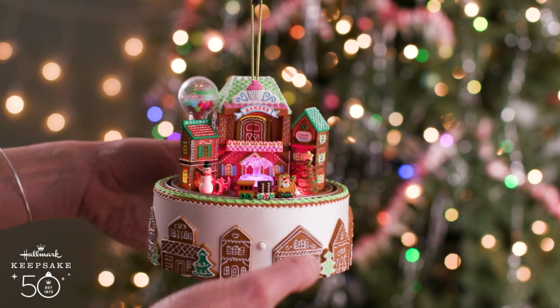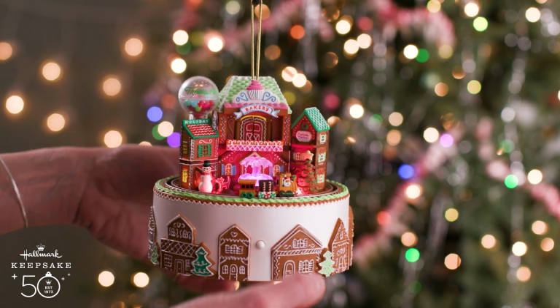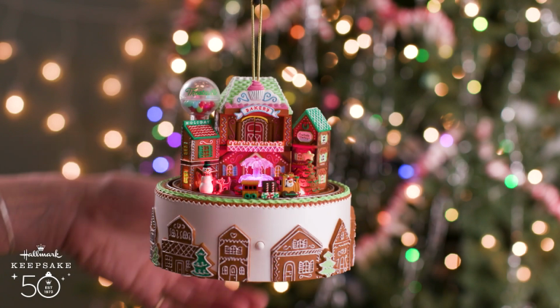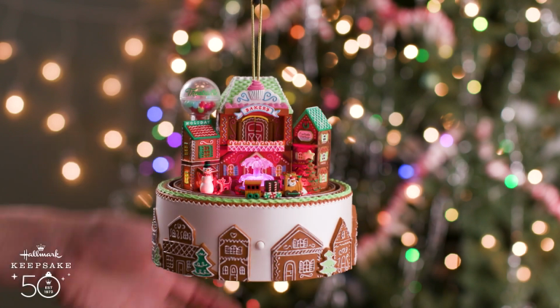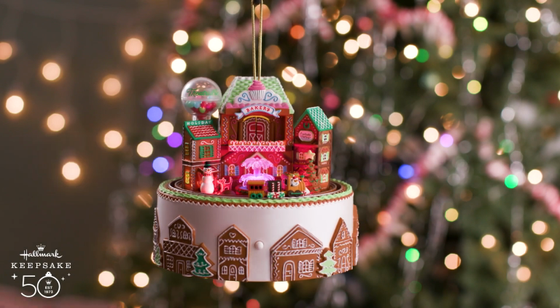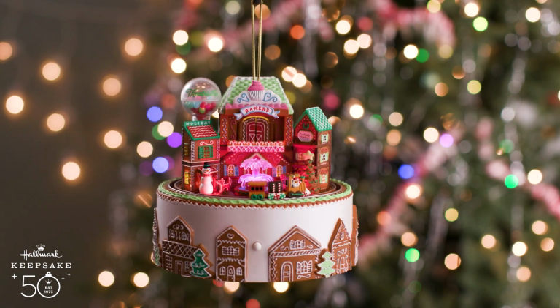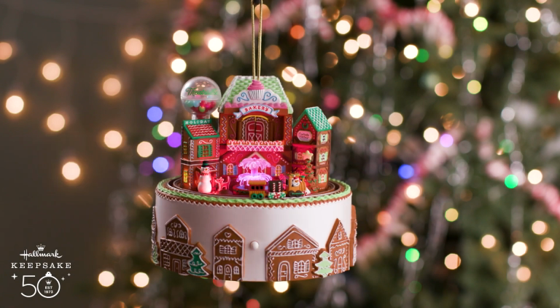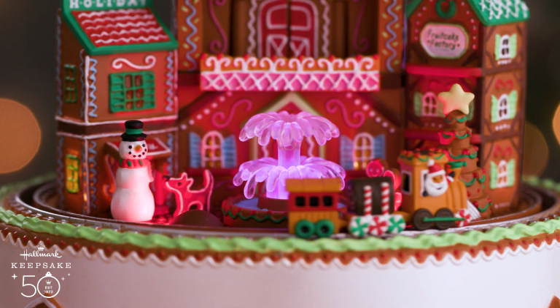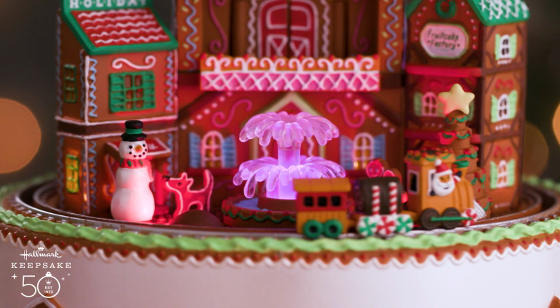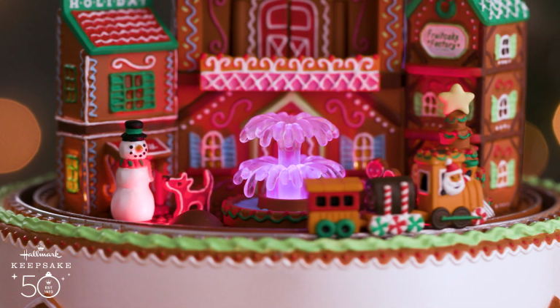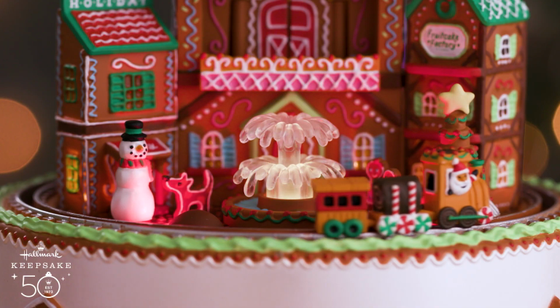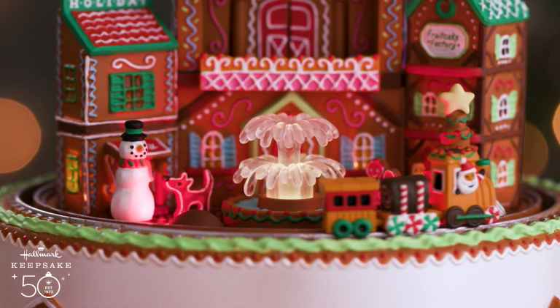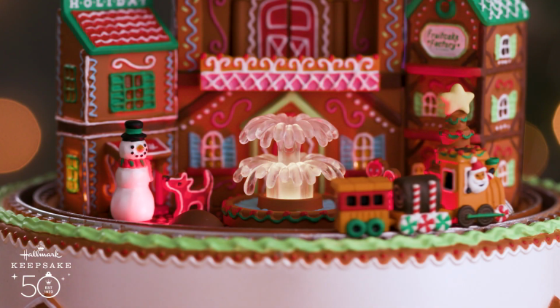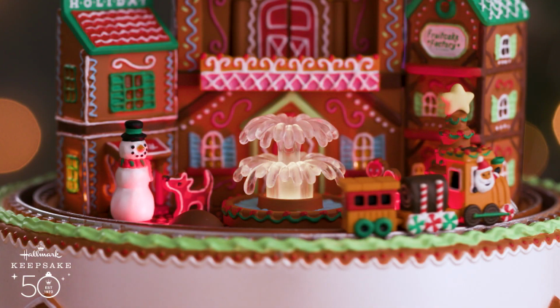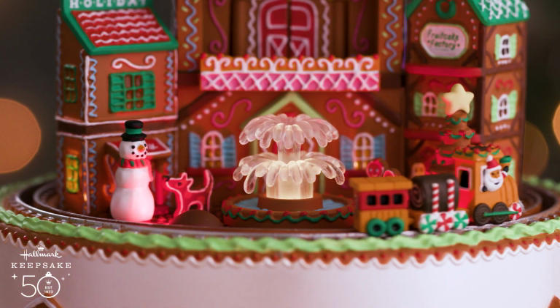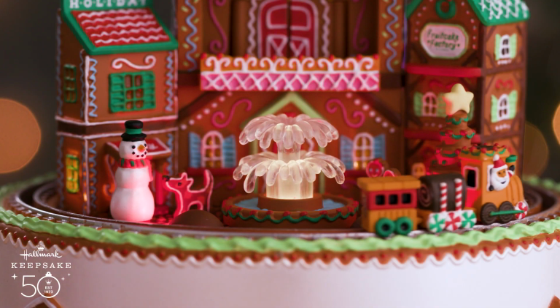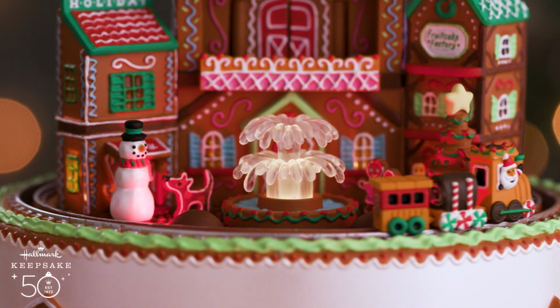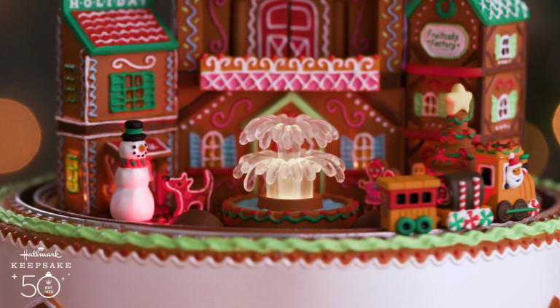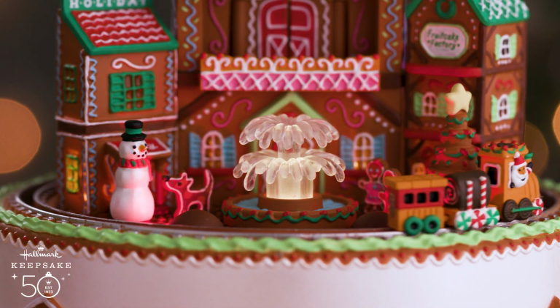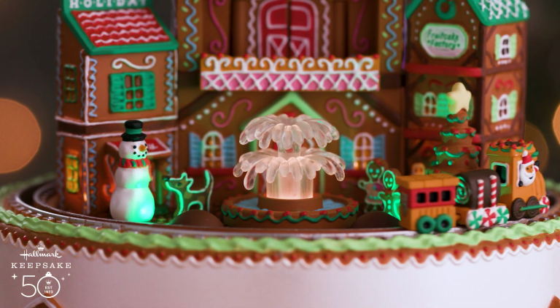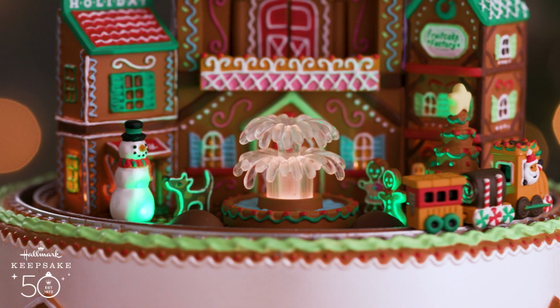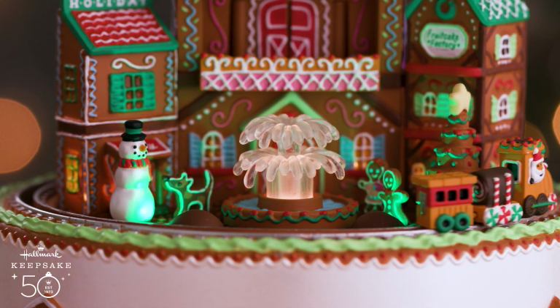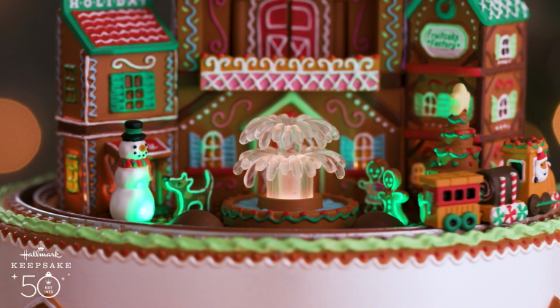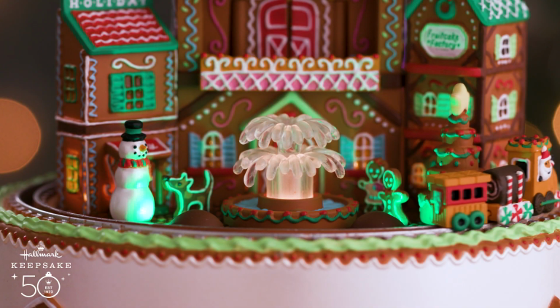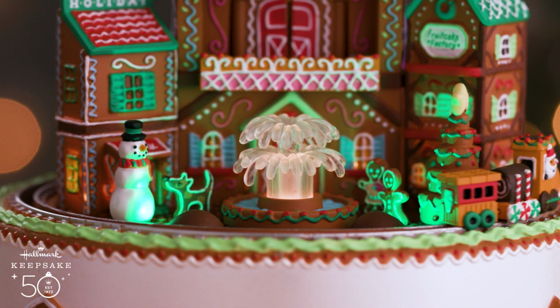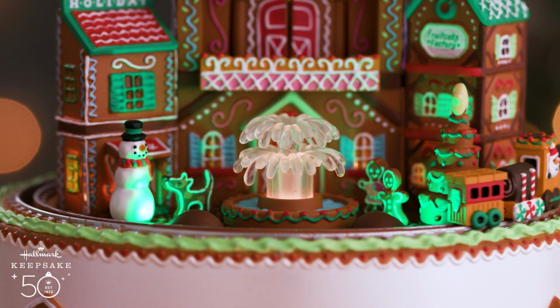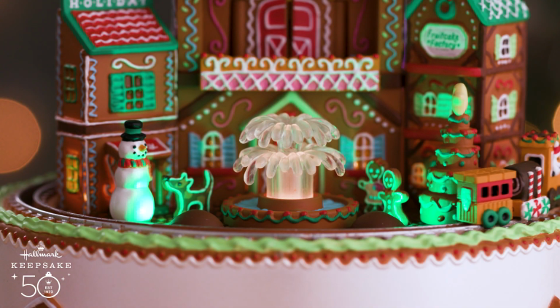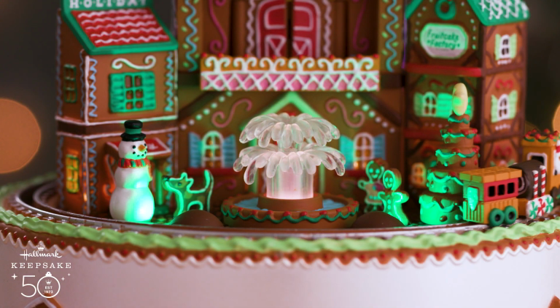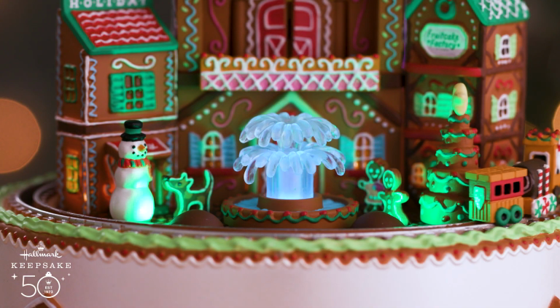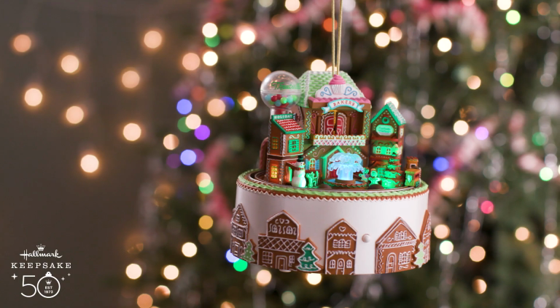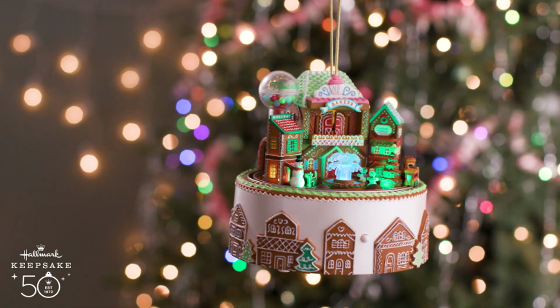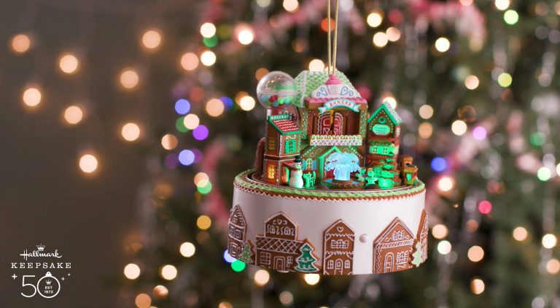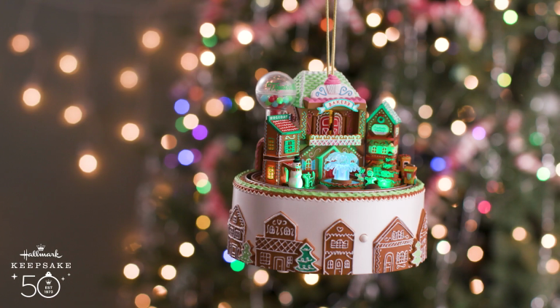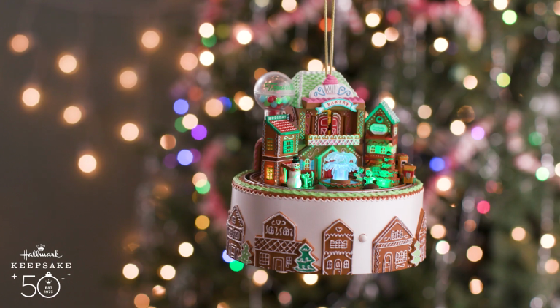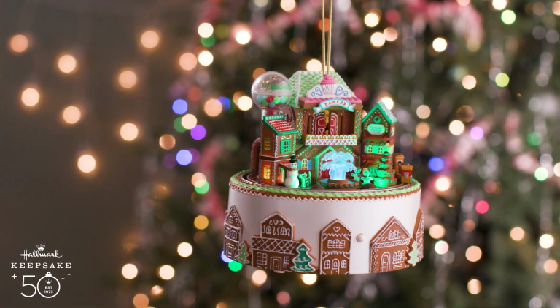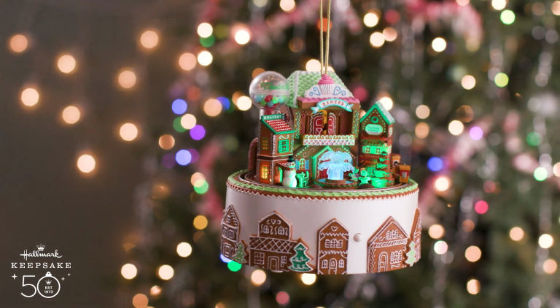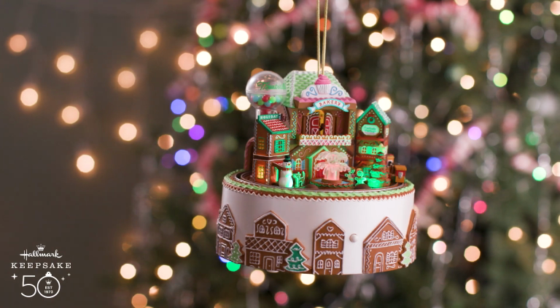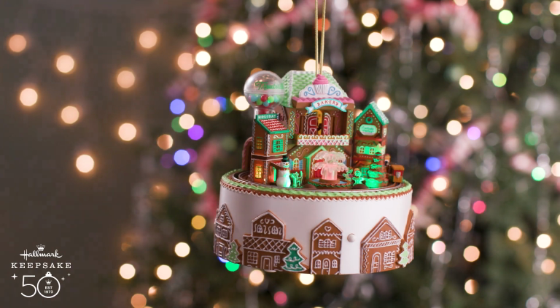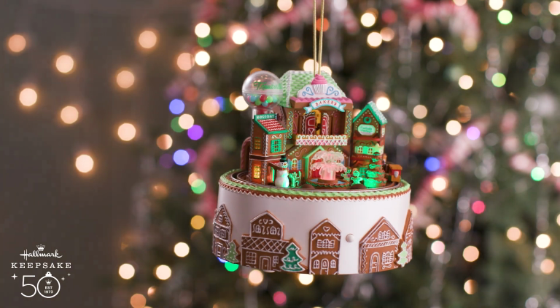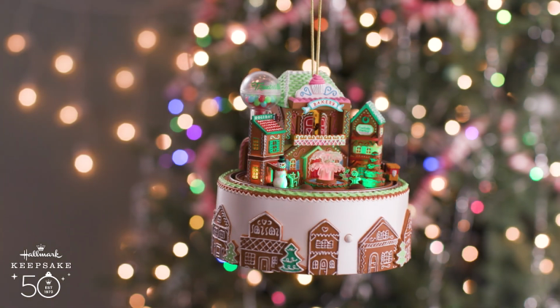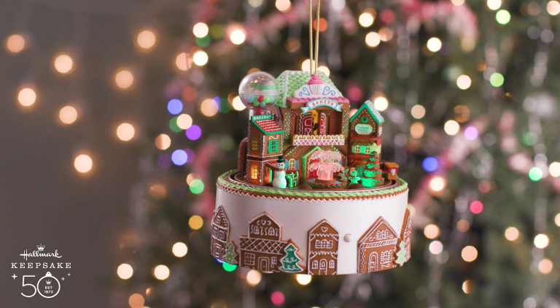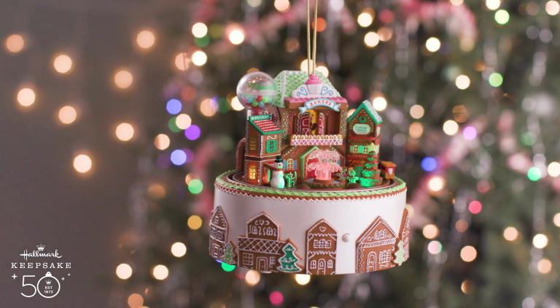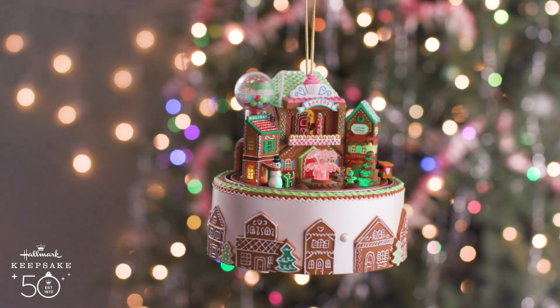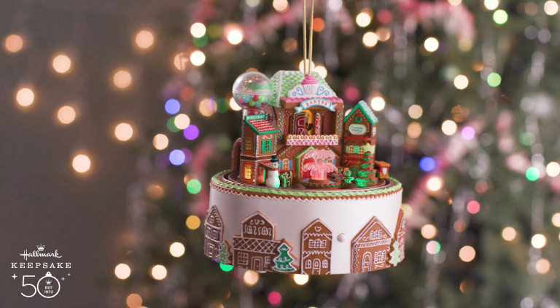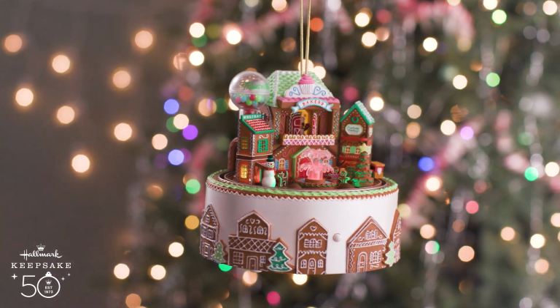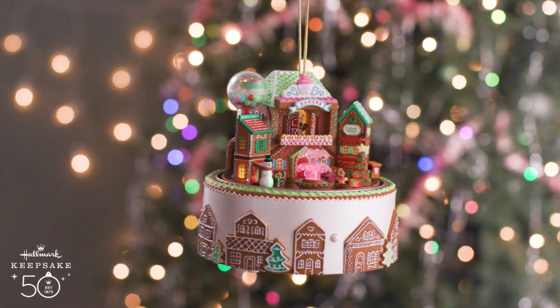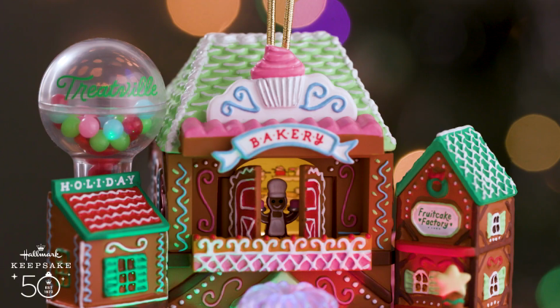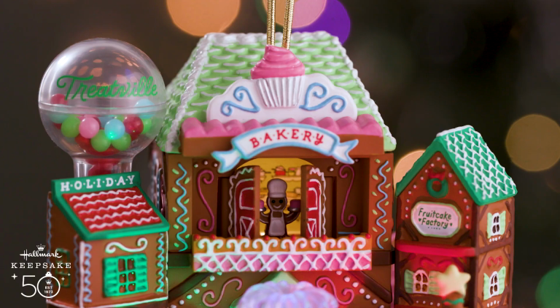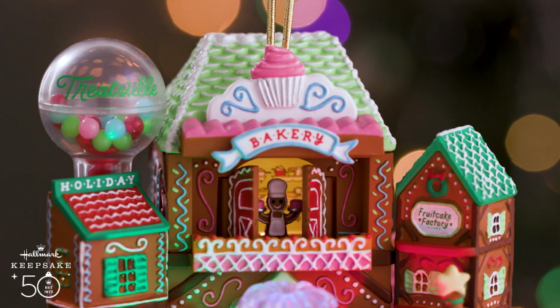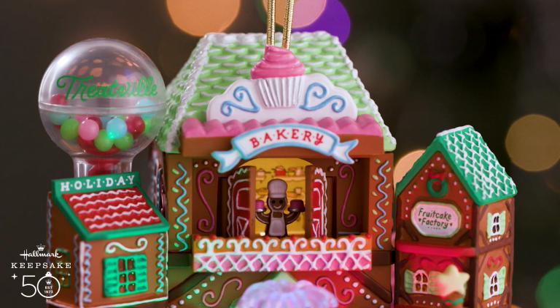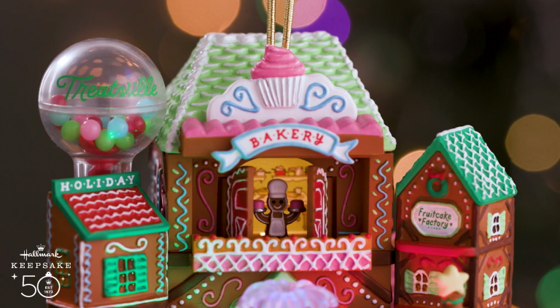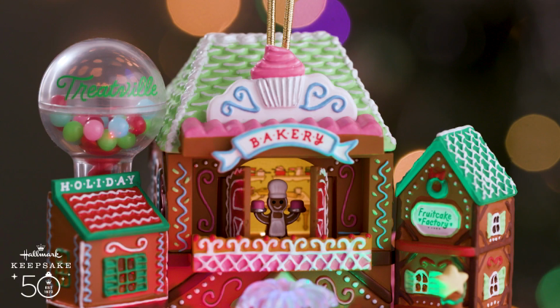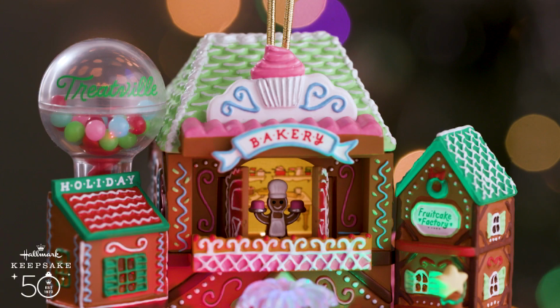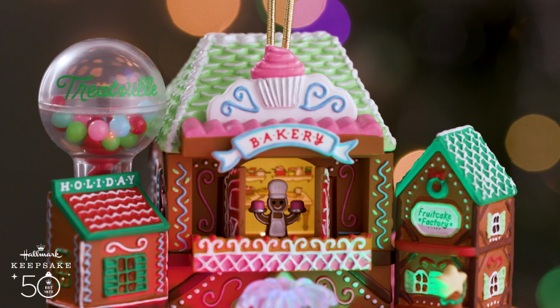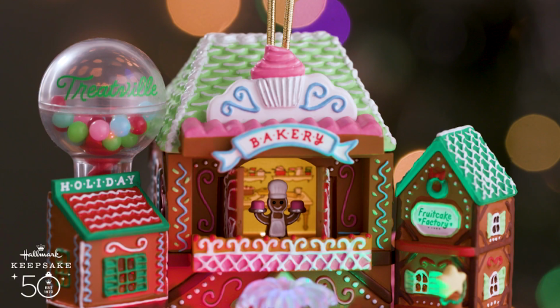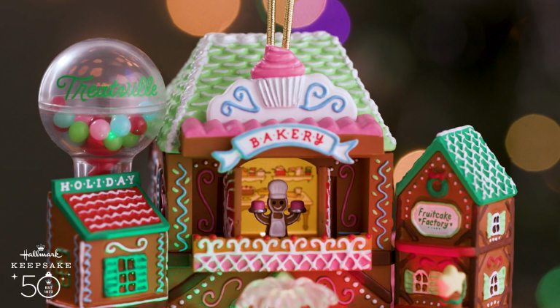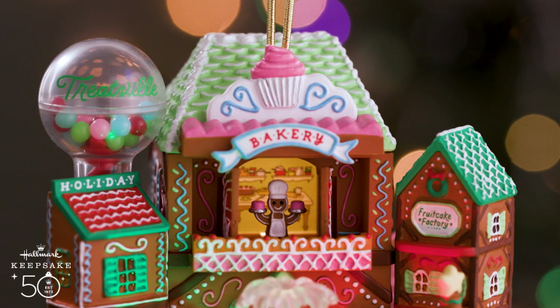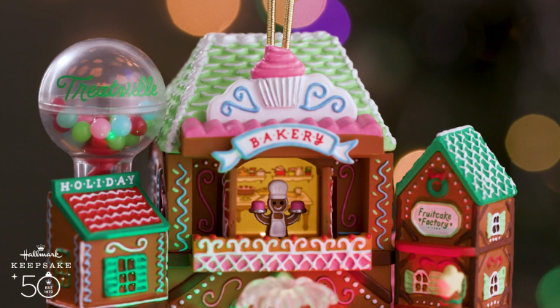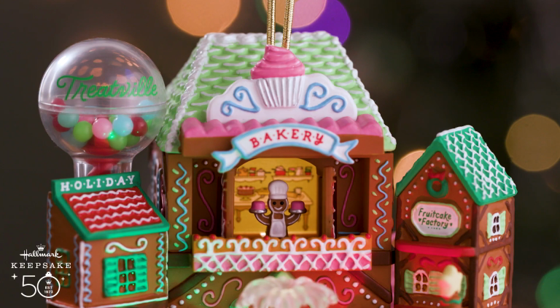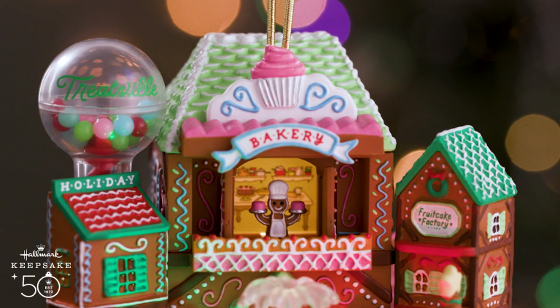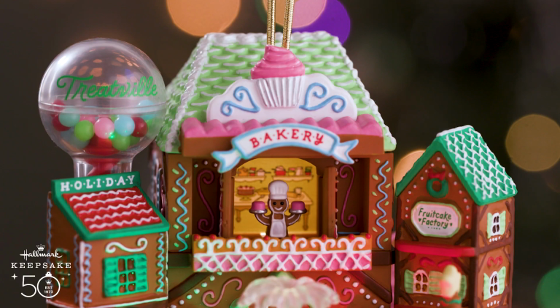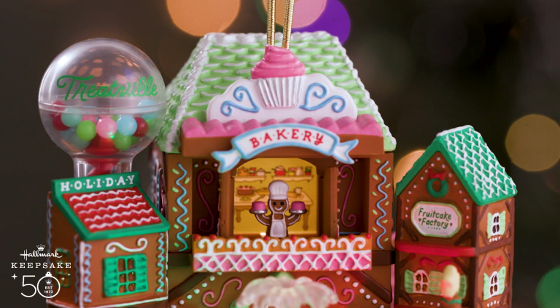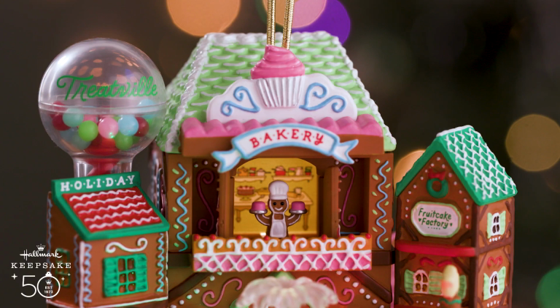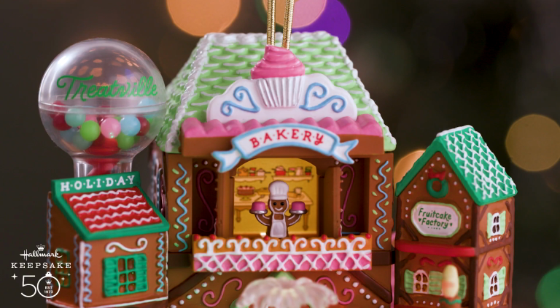Ho, ho, ho! Here we go! Welcome to Treatville, everyone!